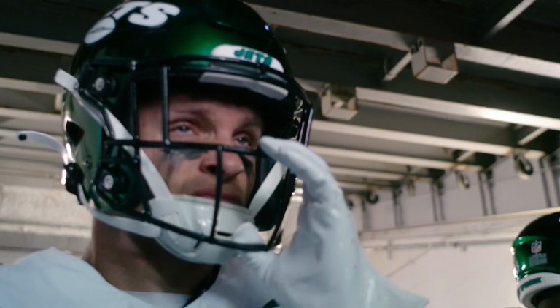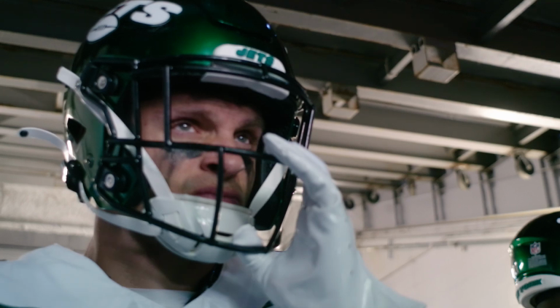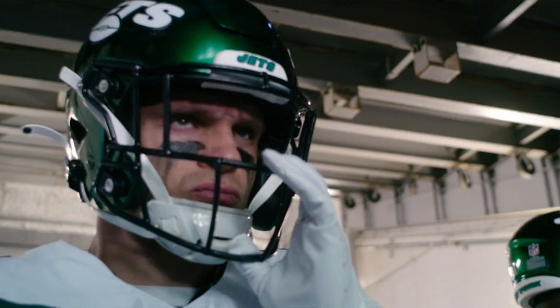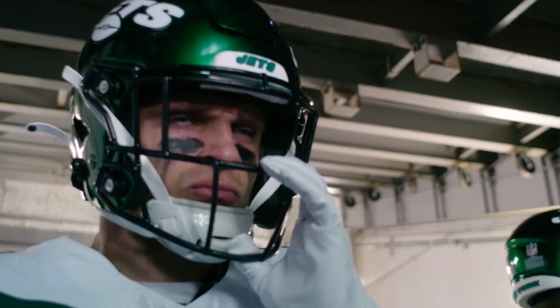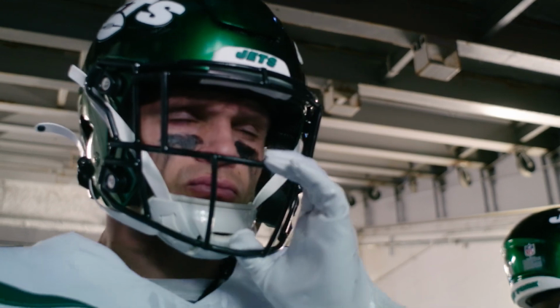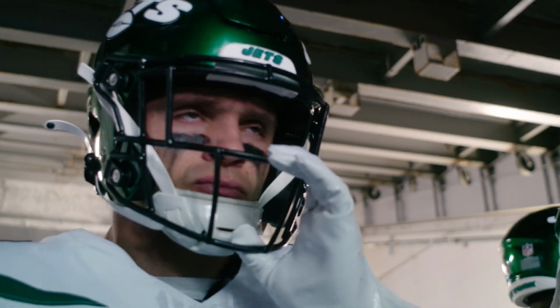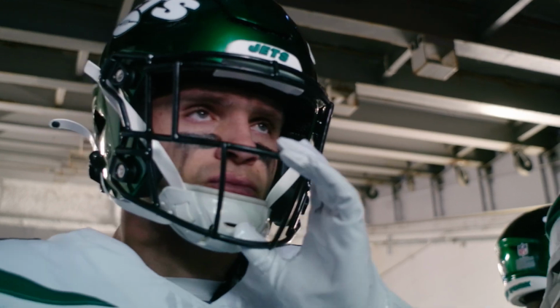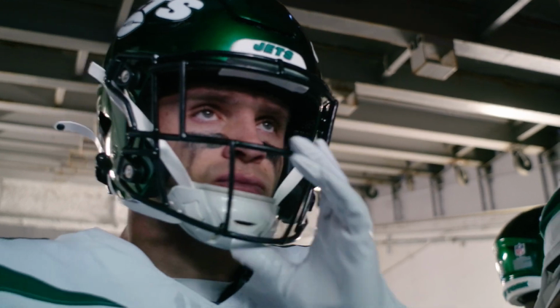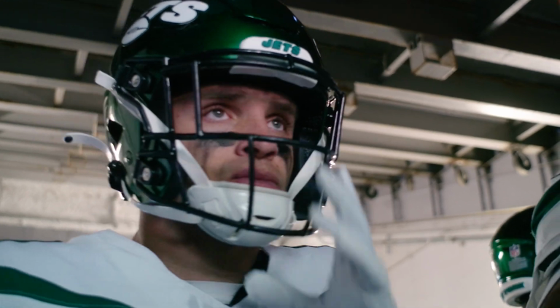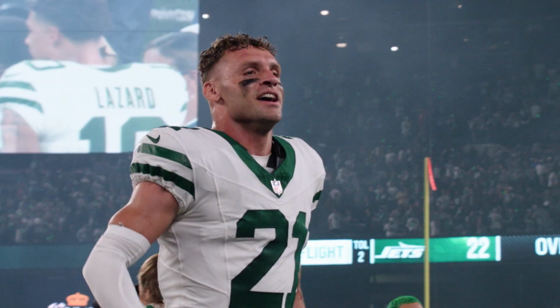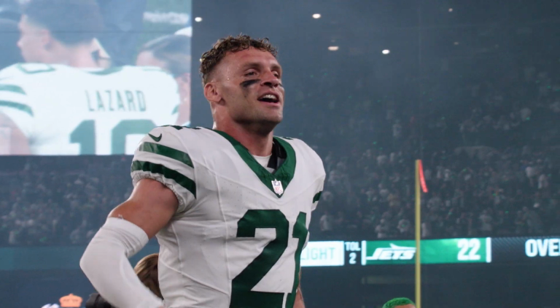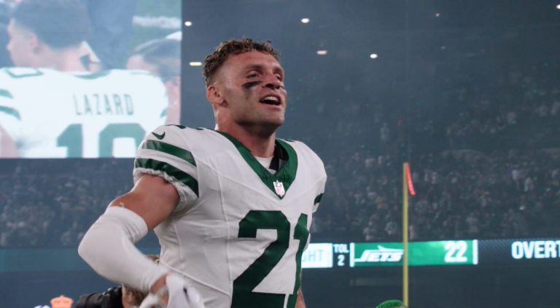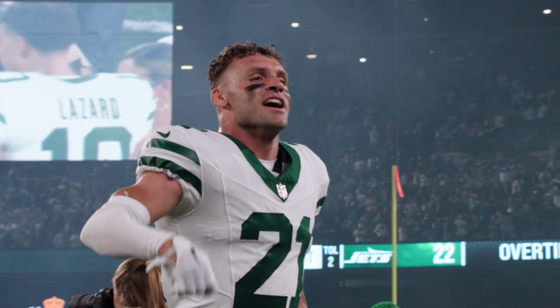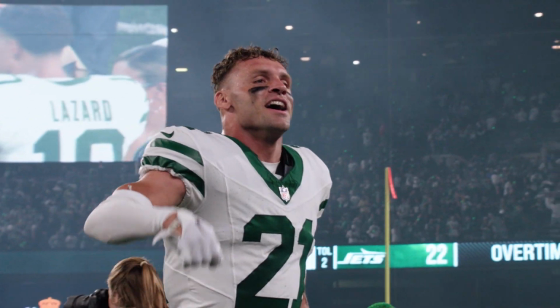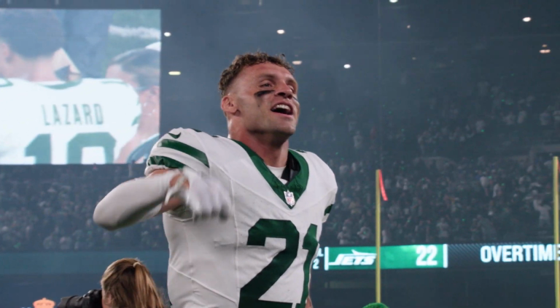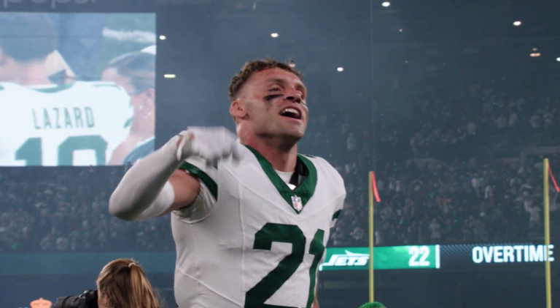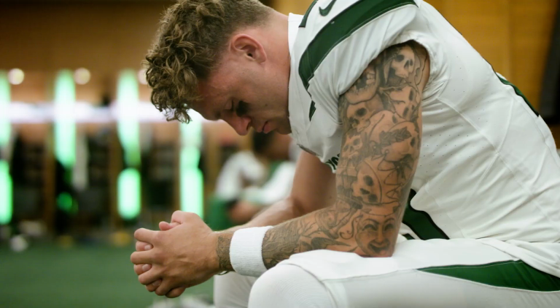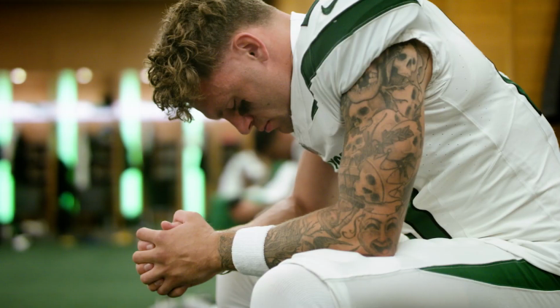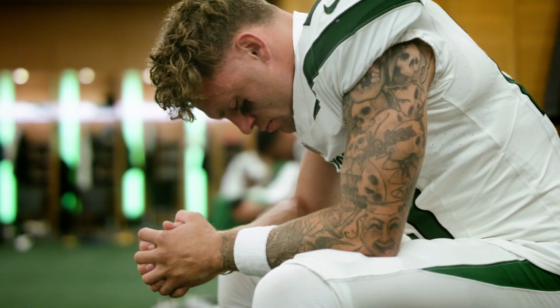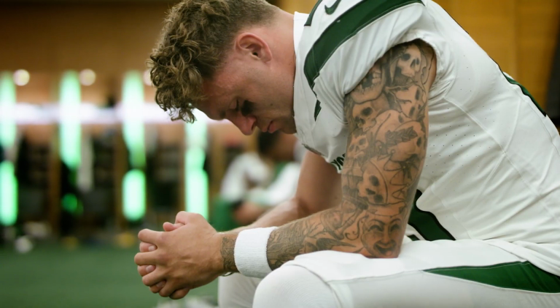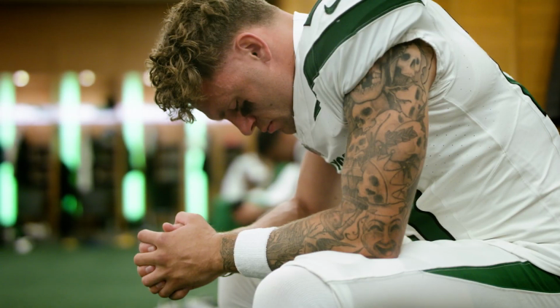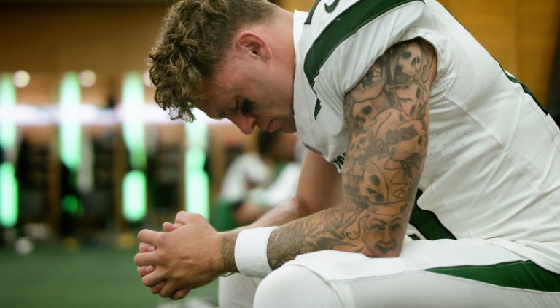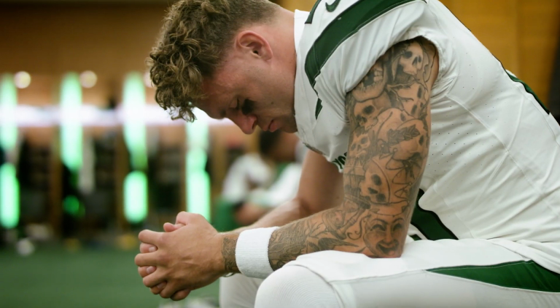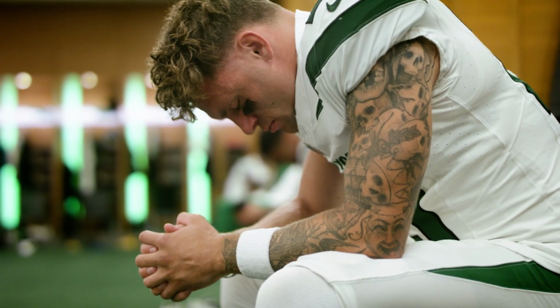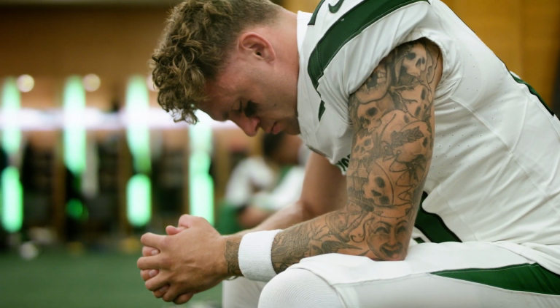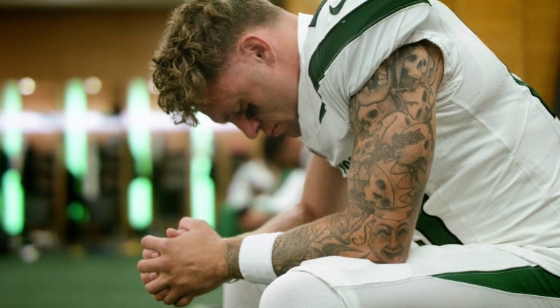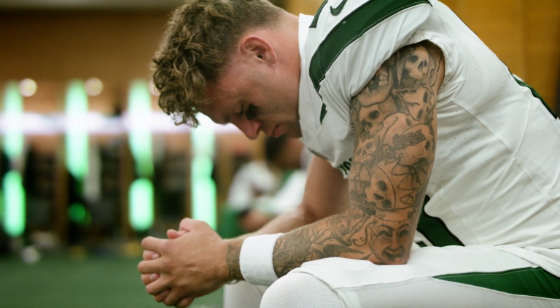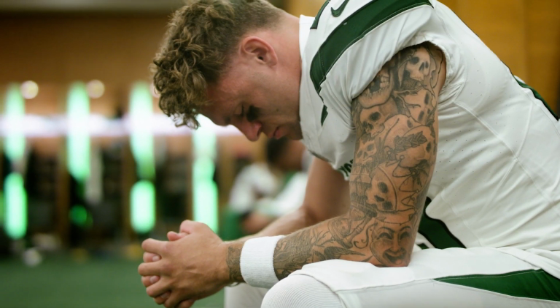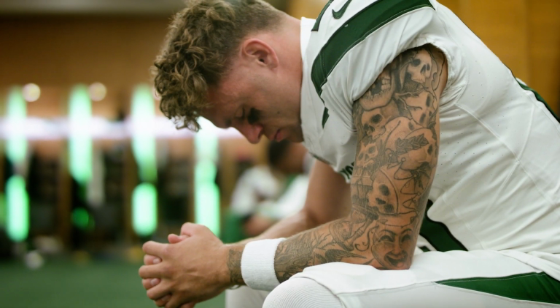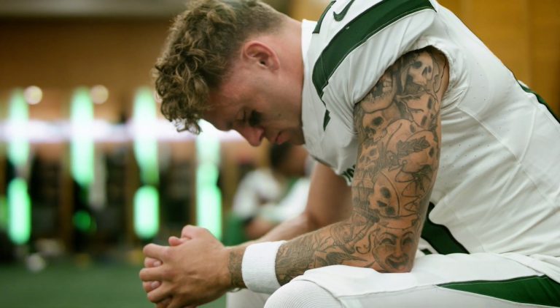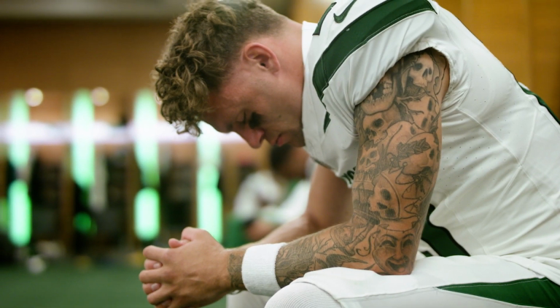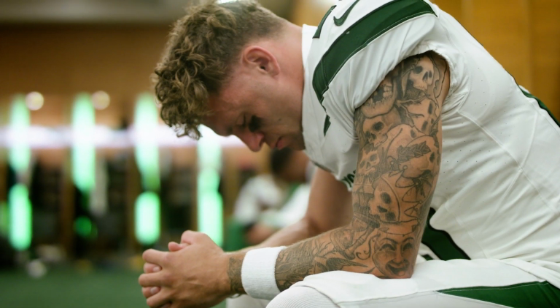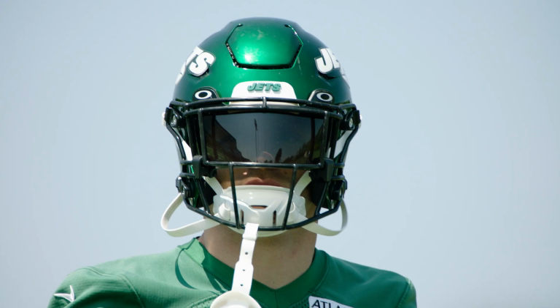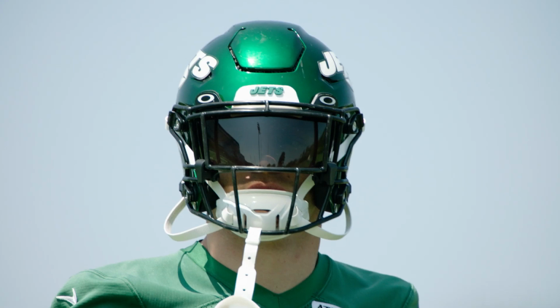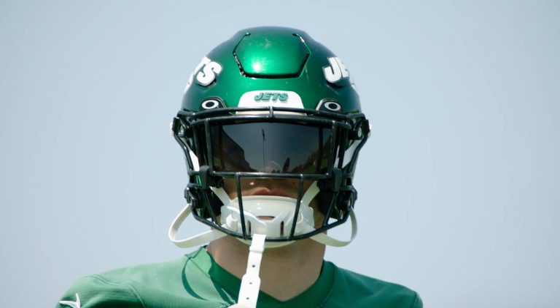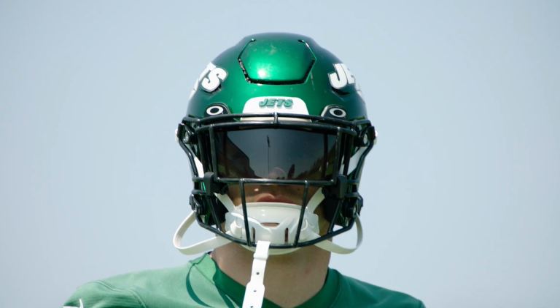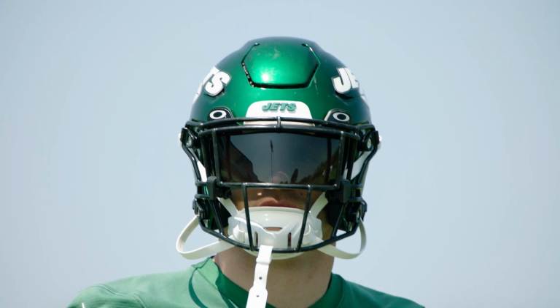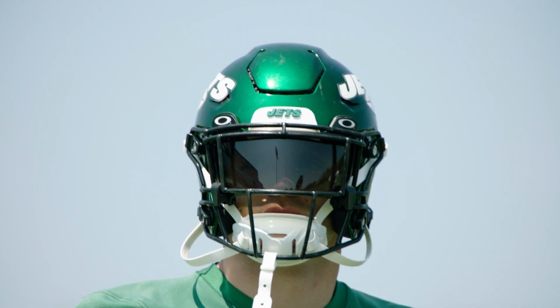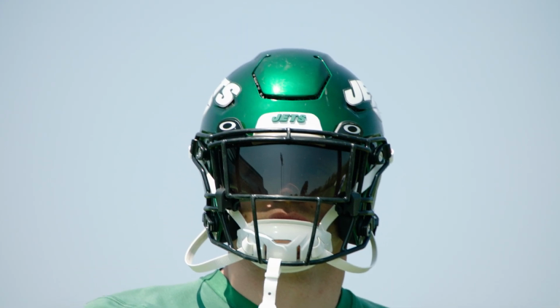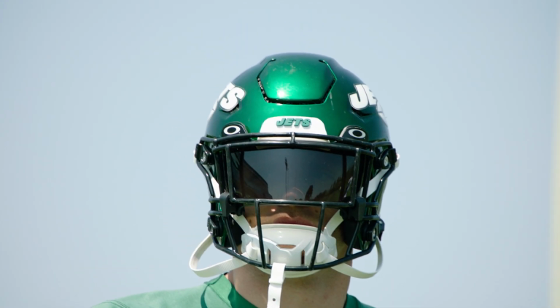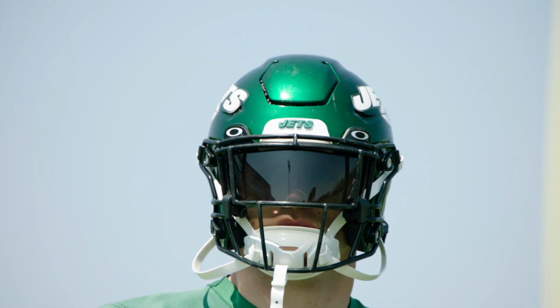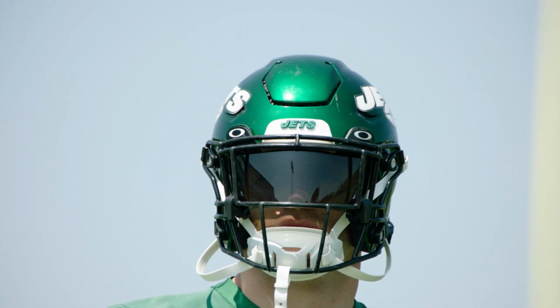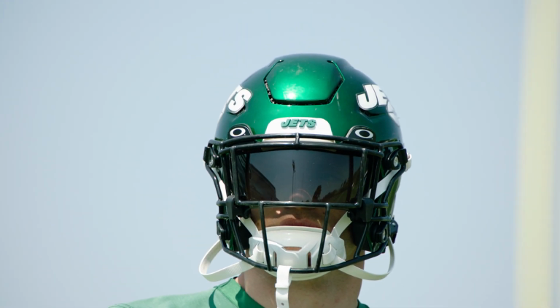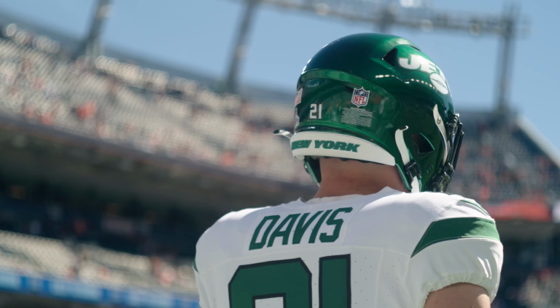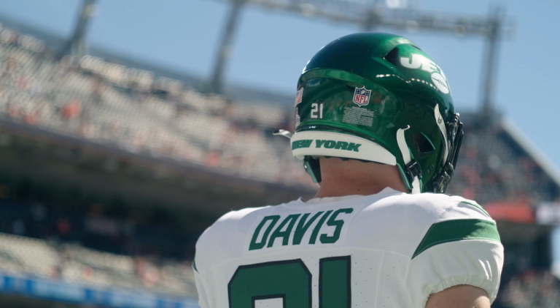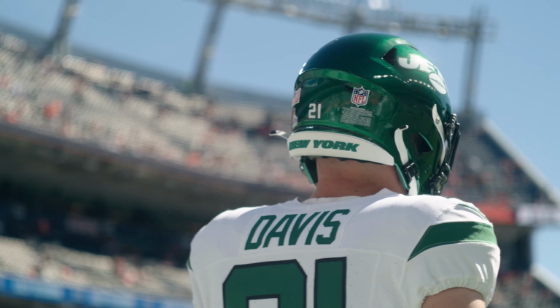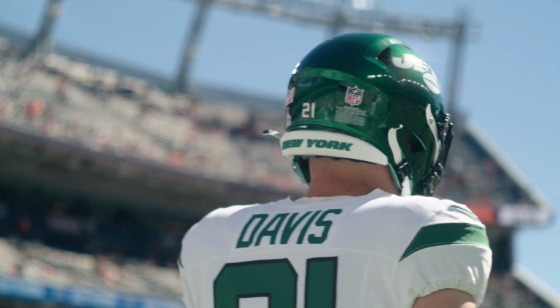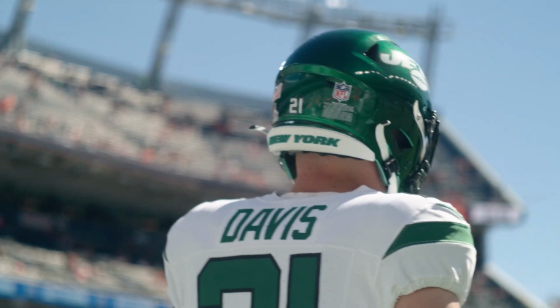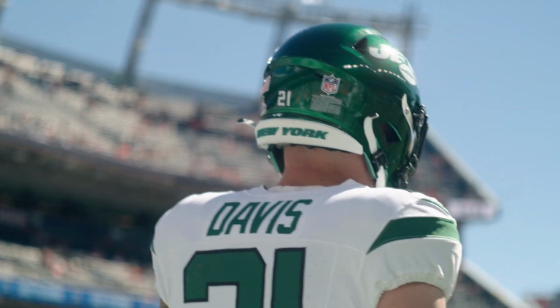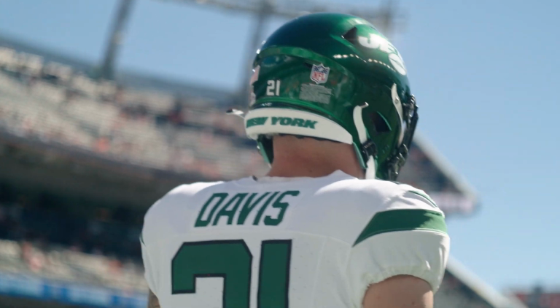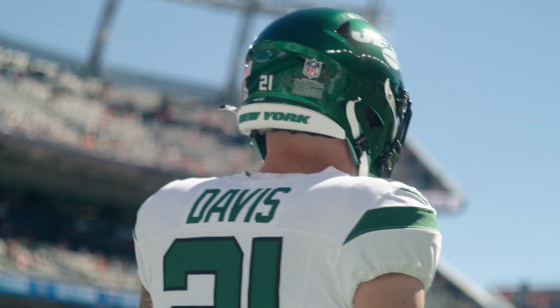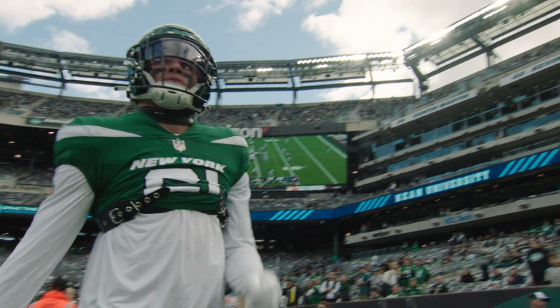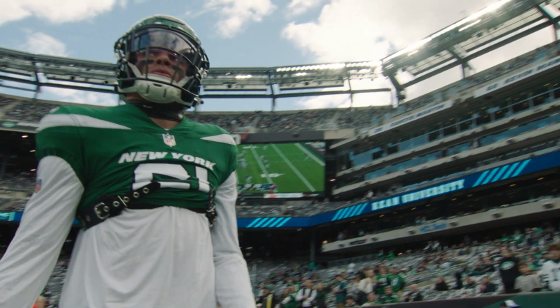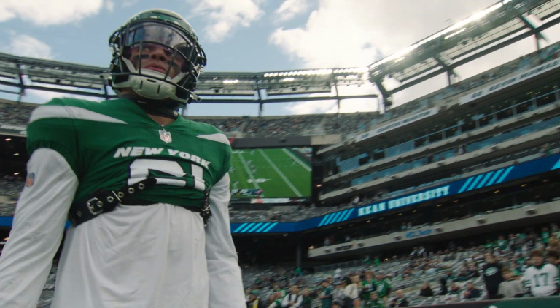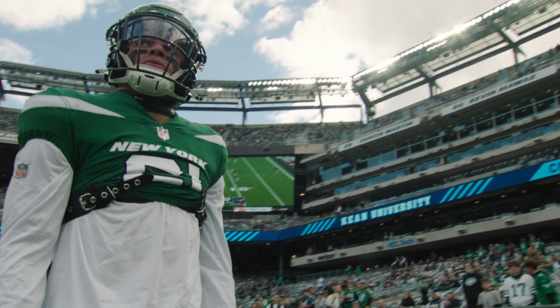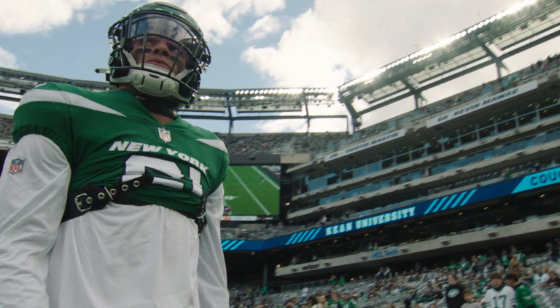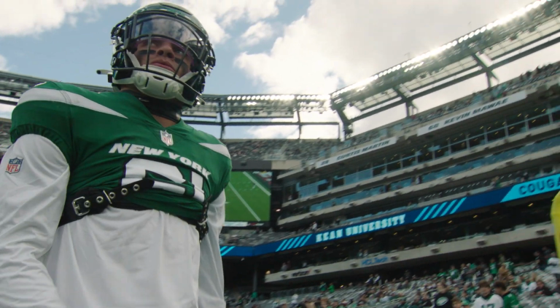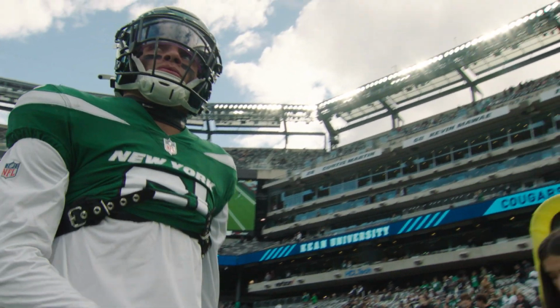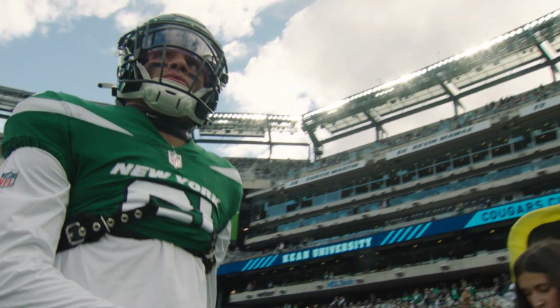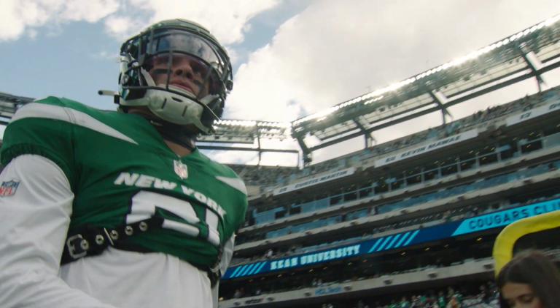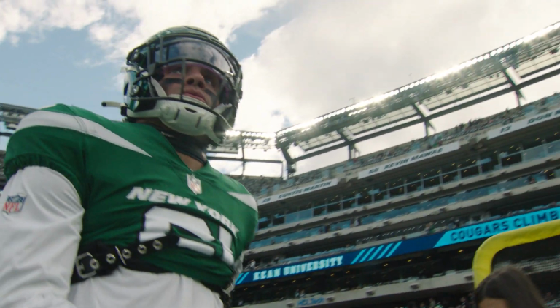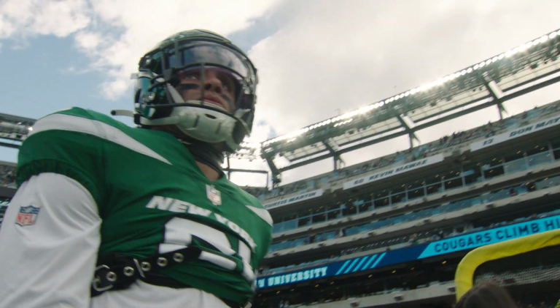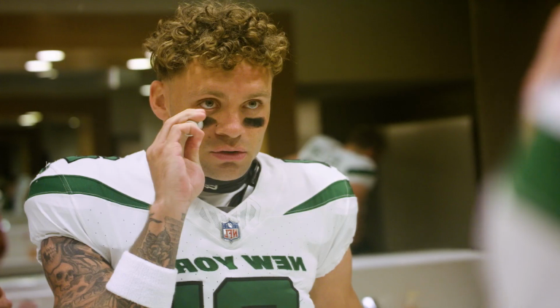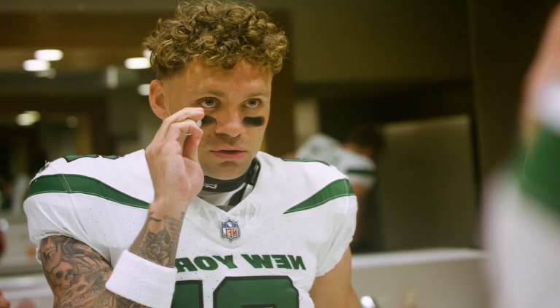Ashton Davis is earning his keep in New York, making a name for himself. It's just one big play after another, week in and week out.